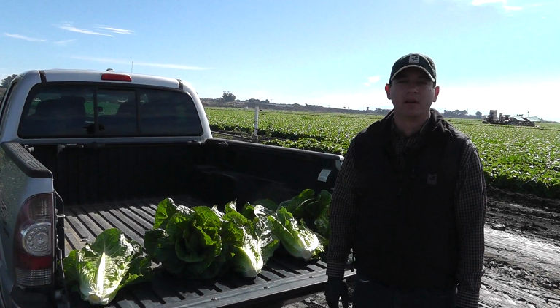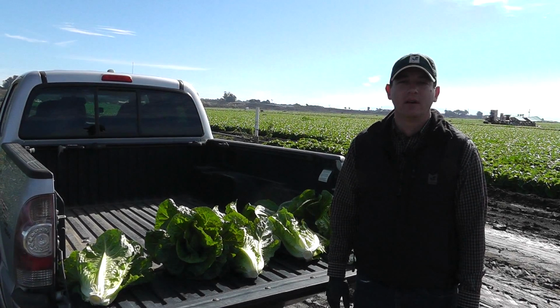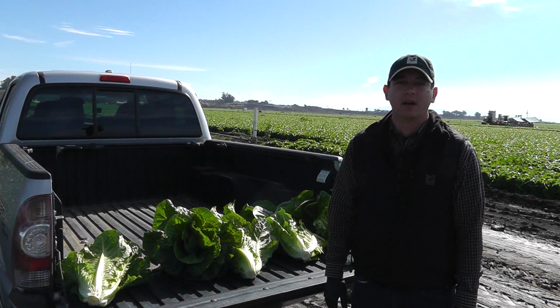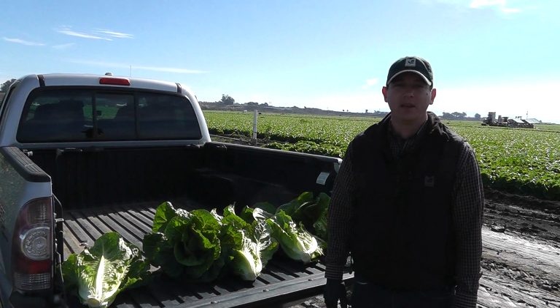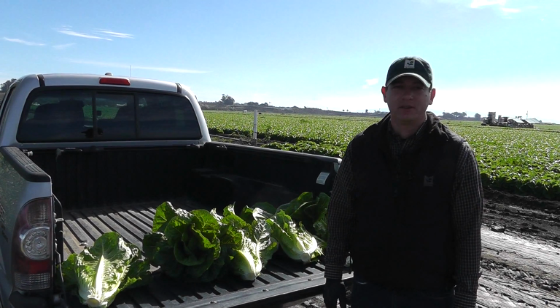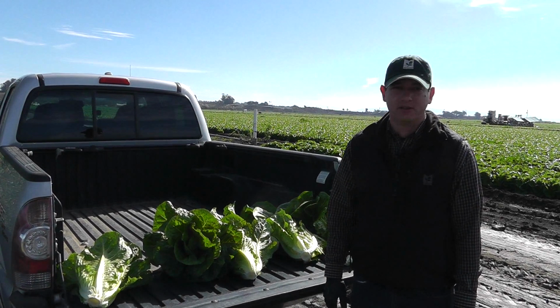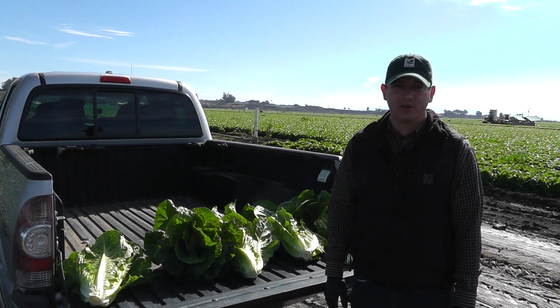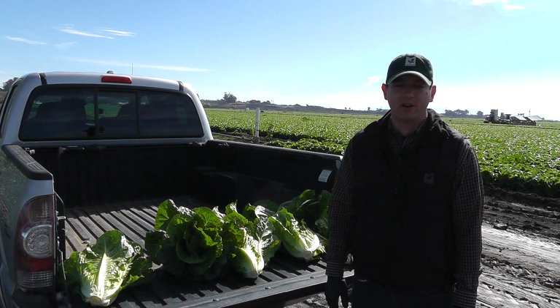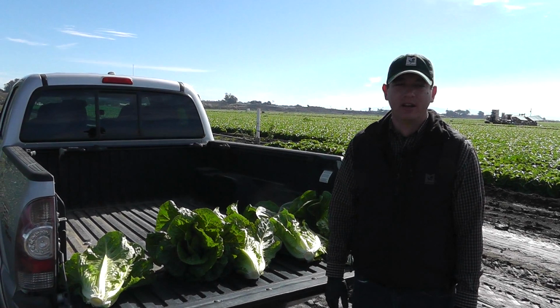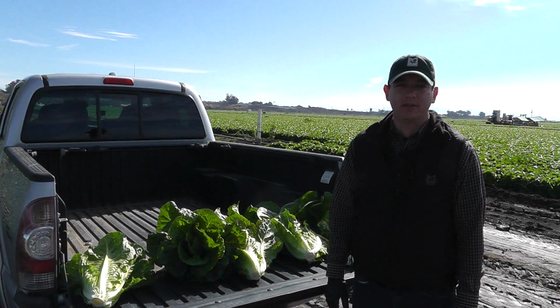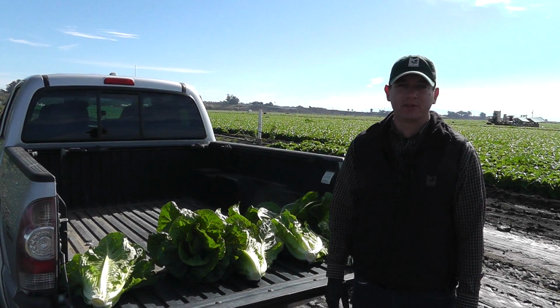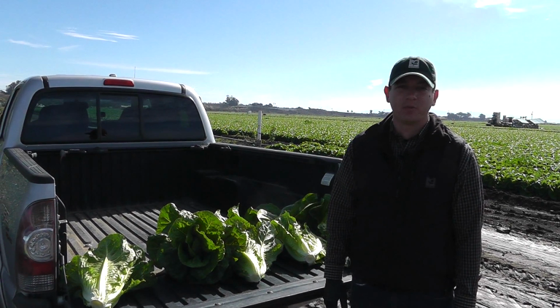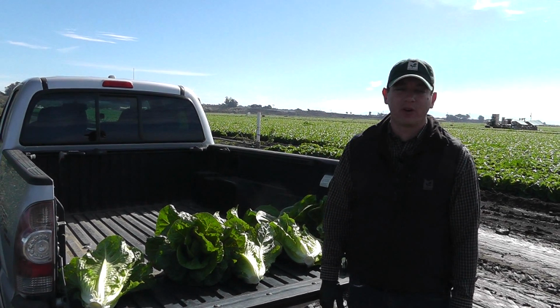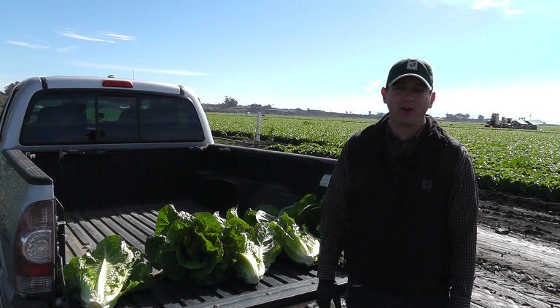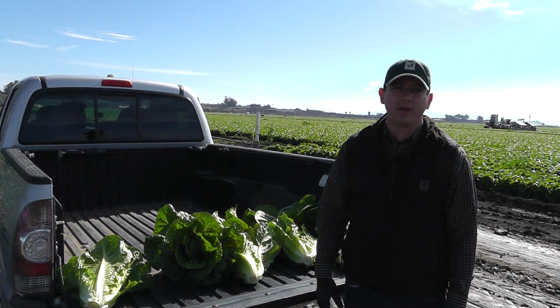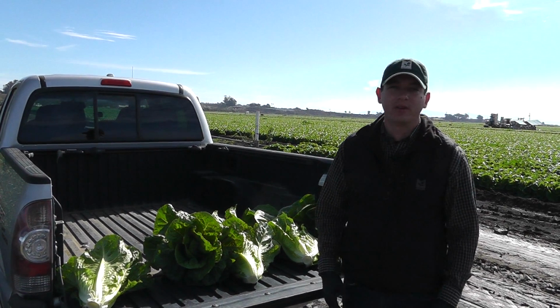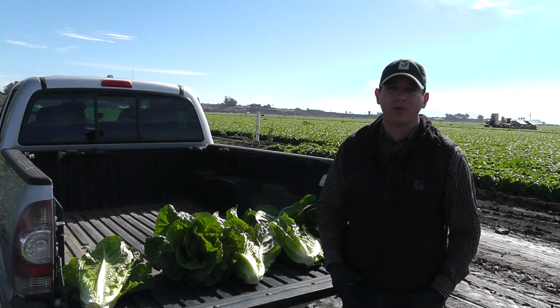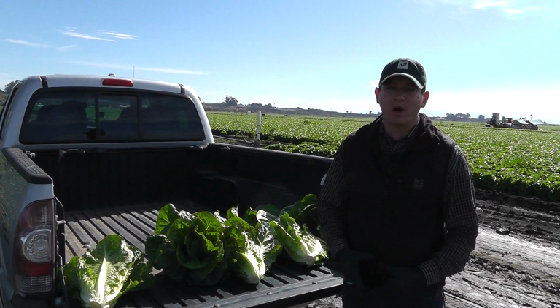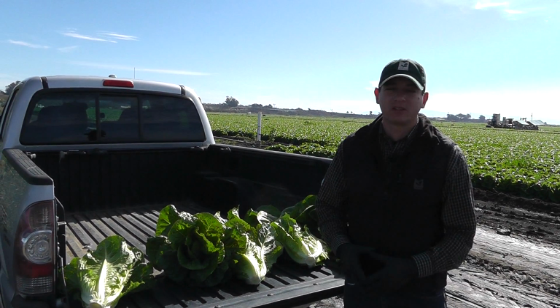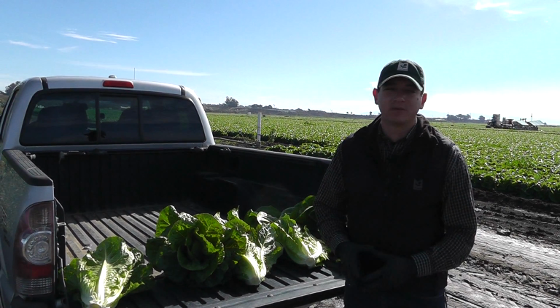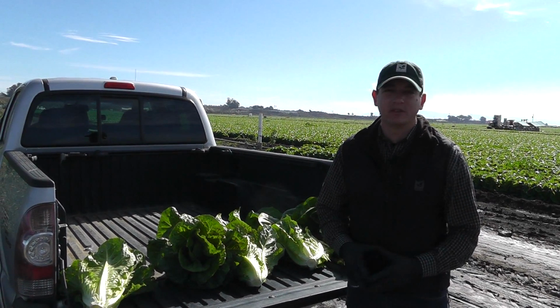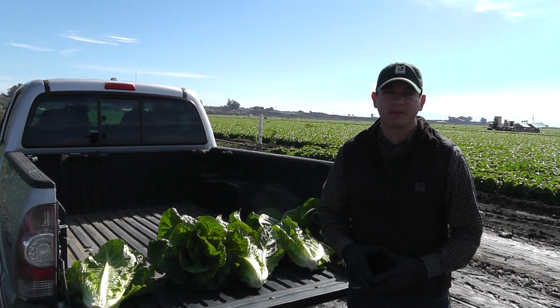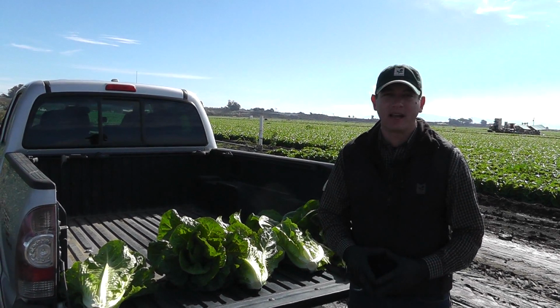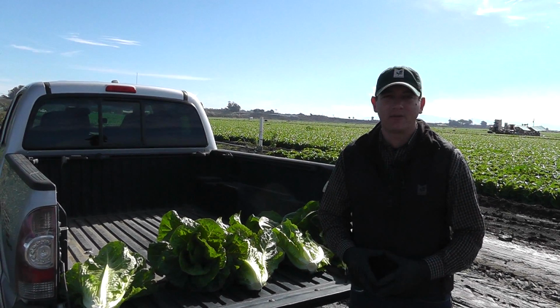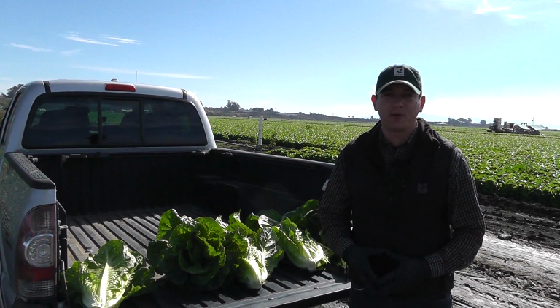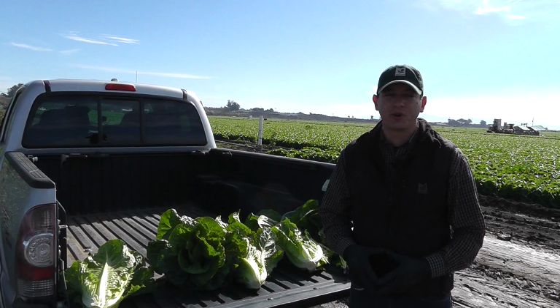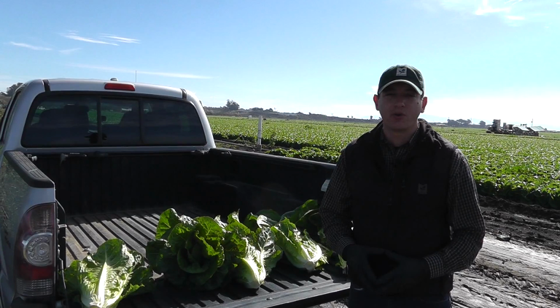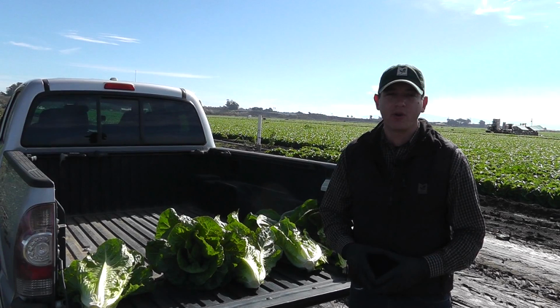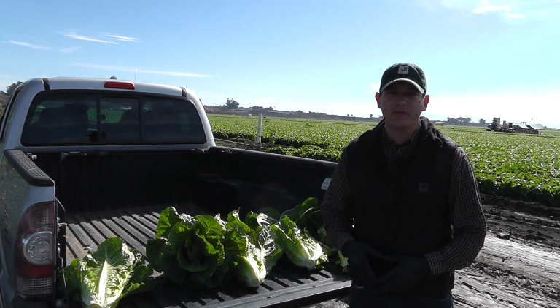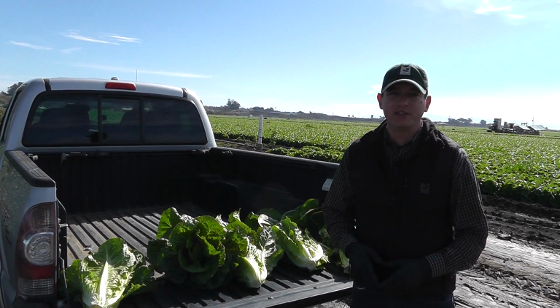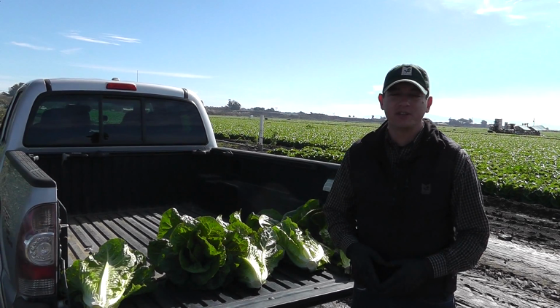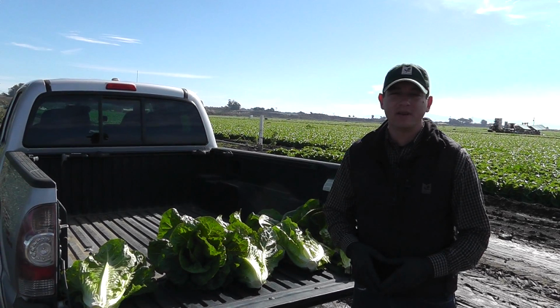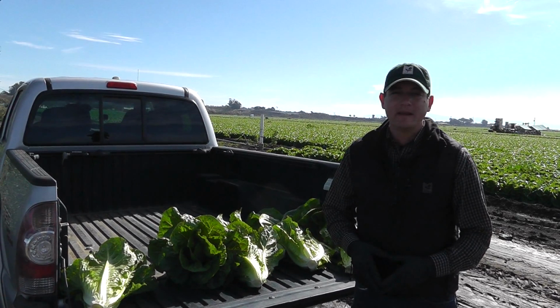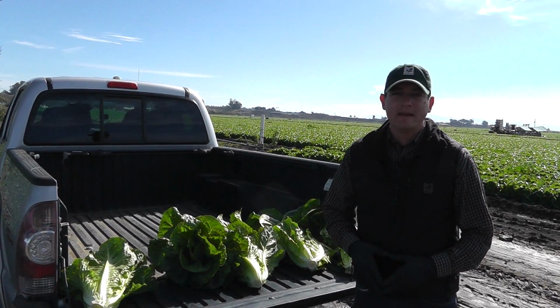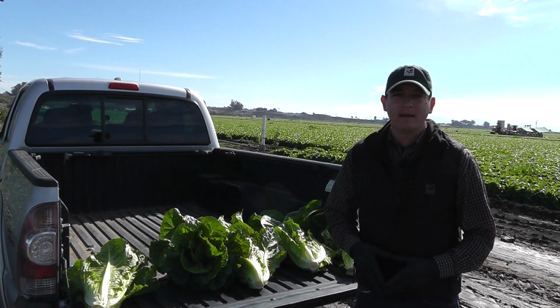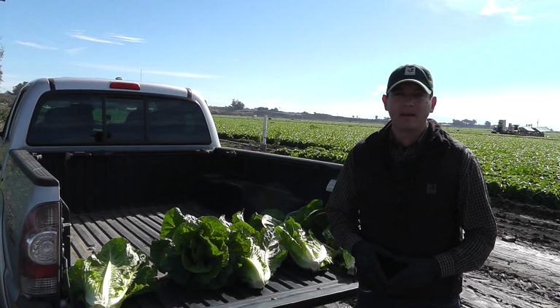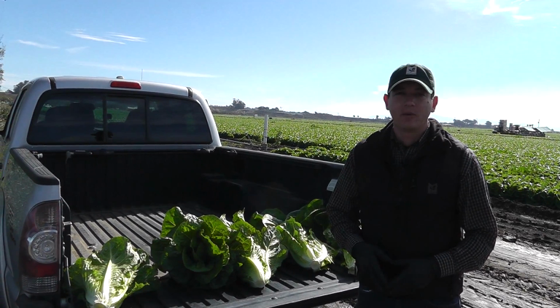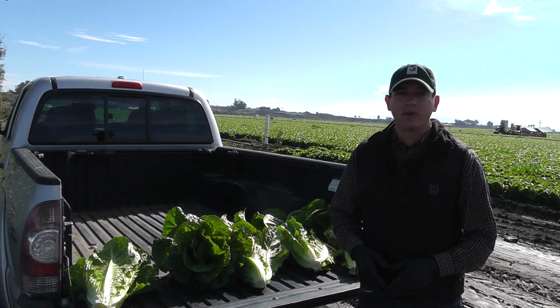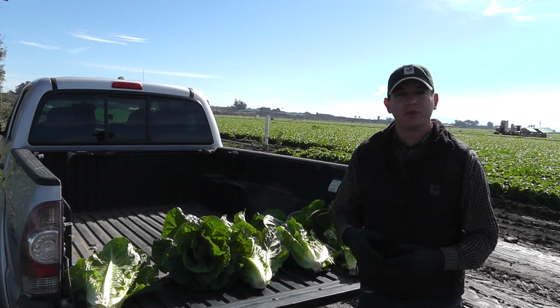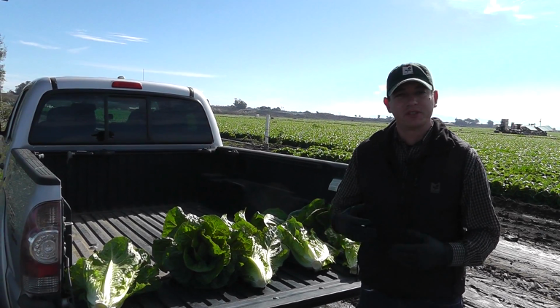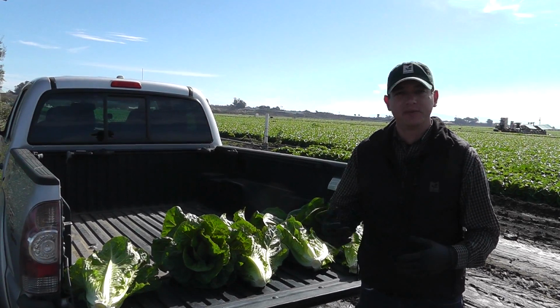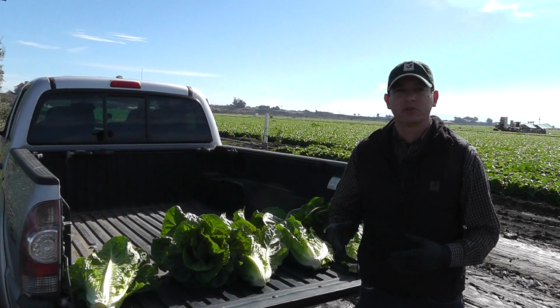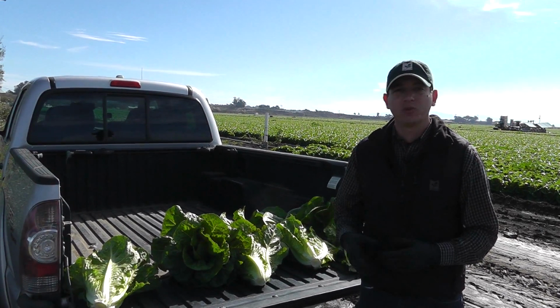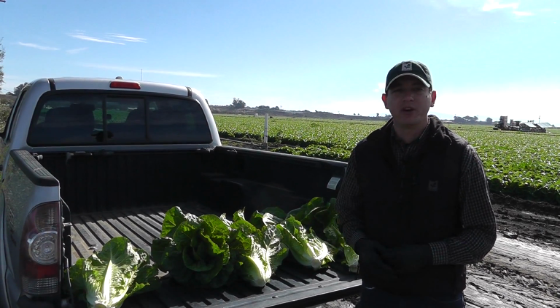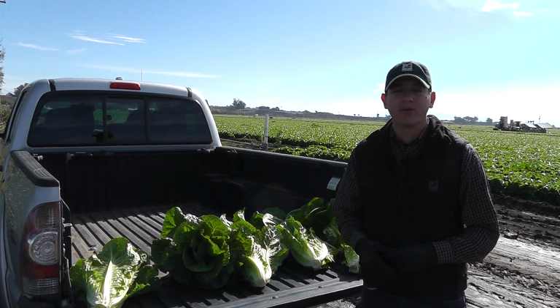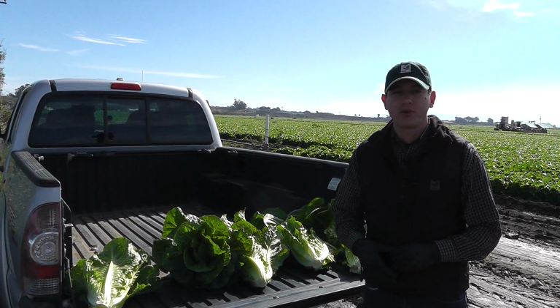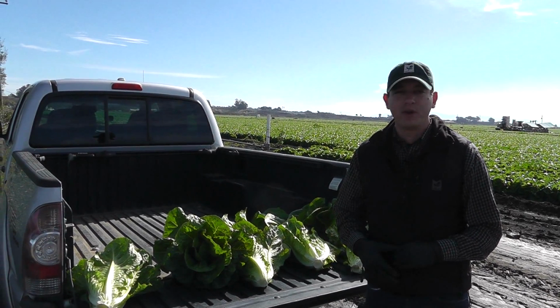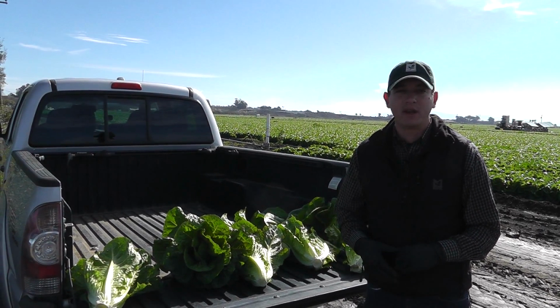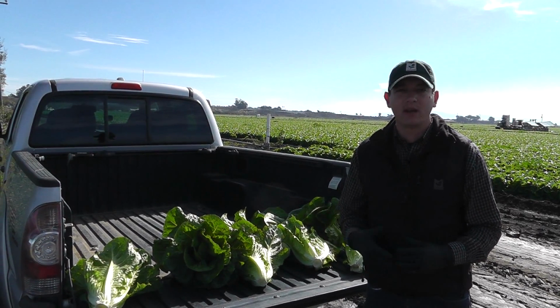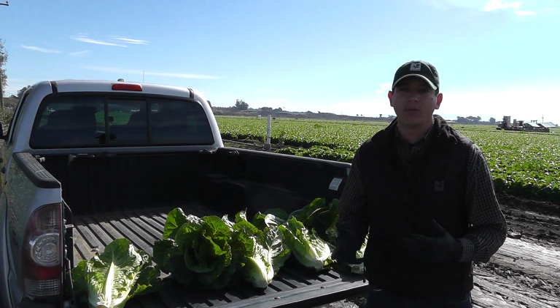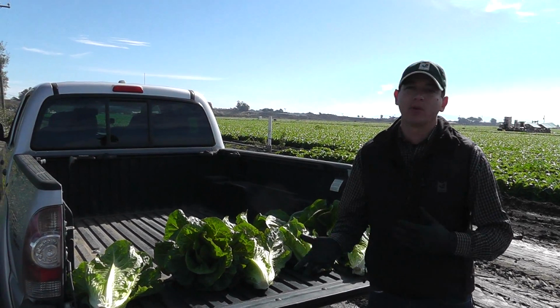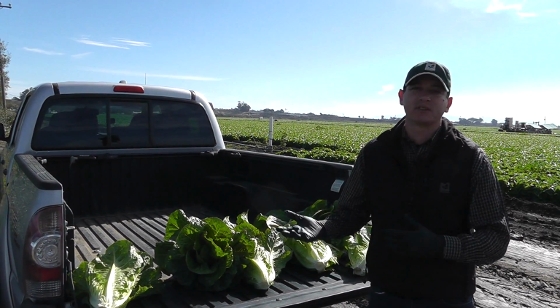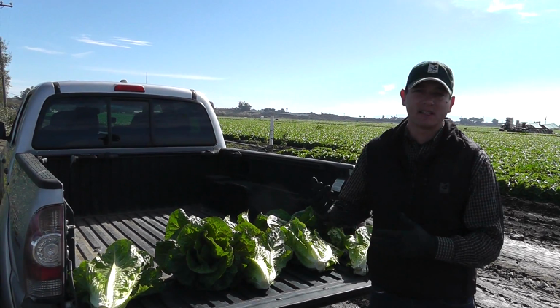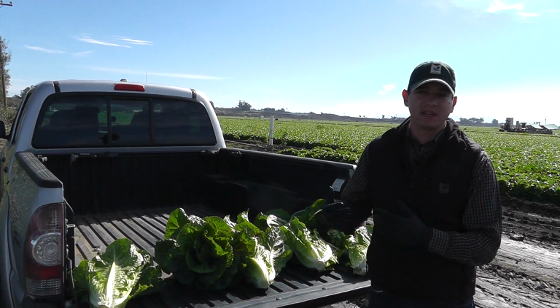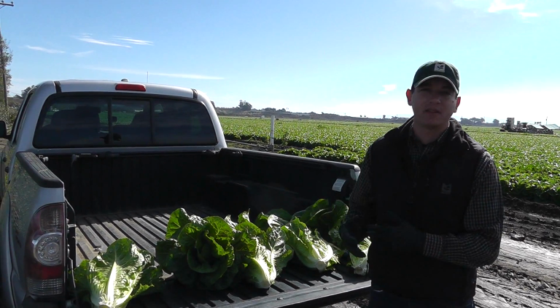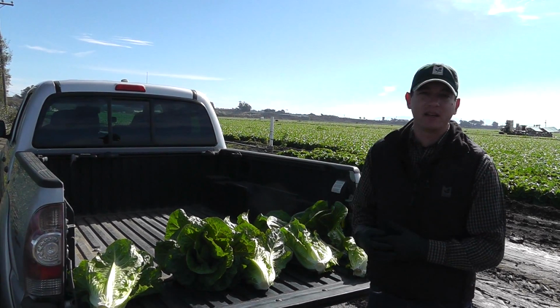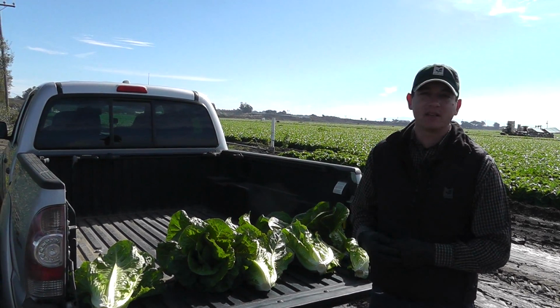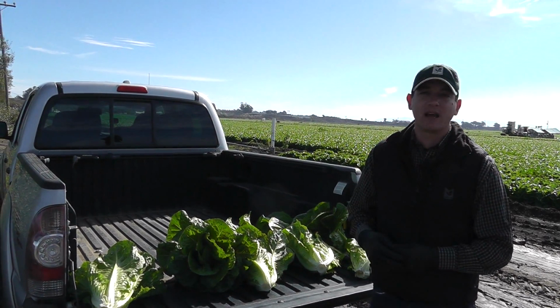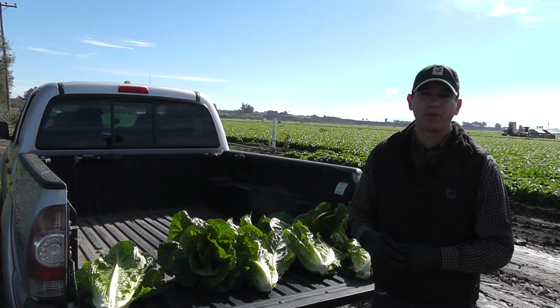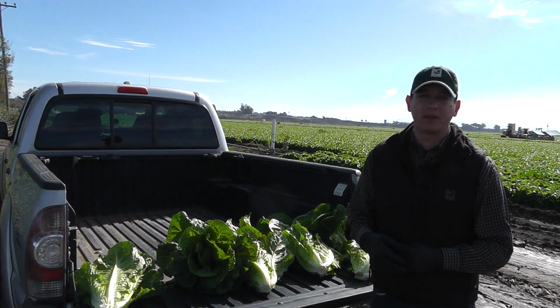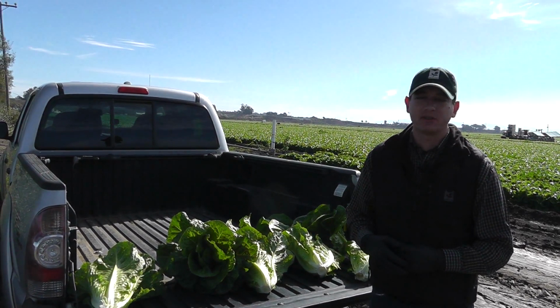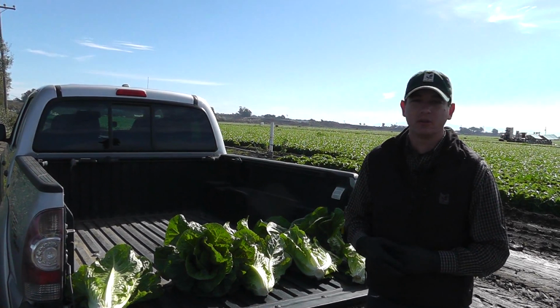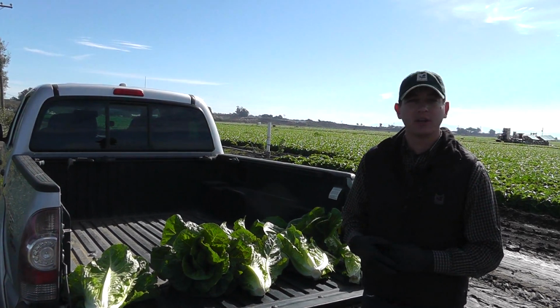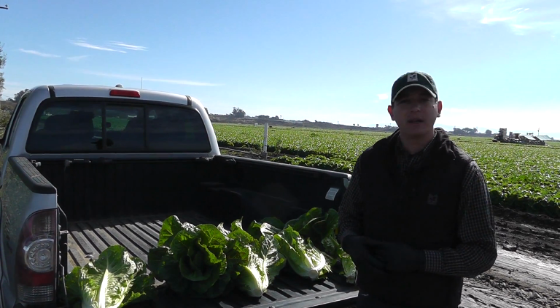Hi, this is John Galvez with Marcon here in the Watsonville, California growing region. We've received some rain over the weekend and we're assessing things, how things are looking.